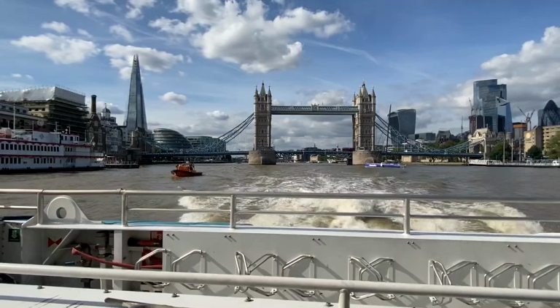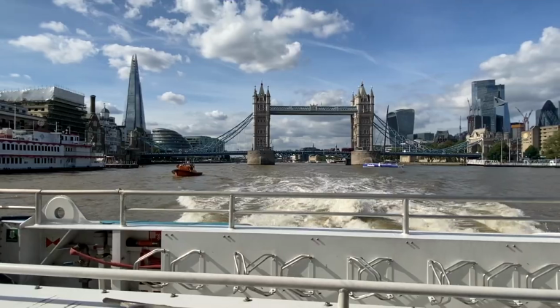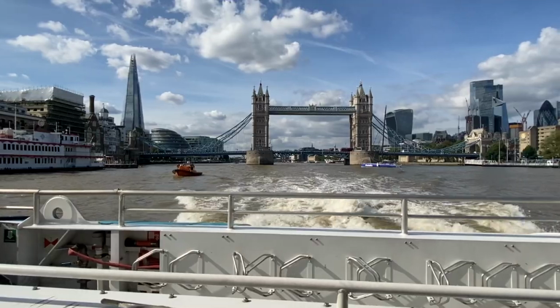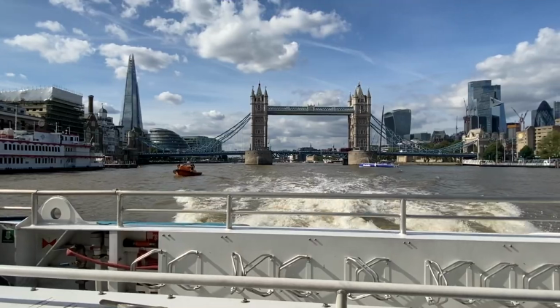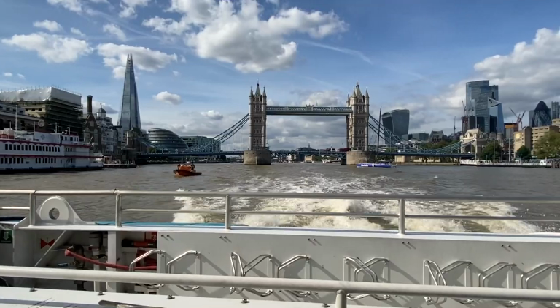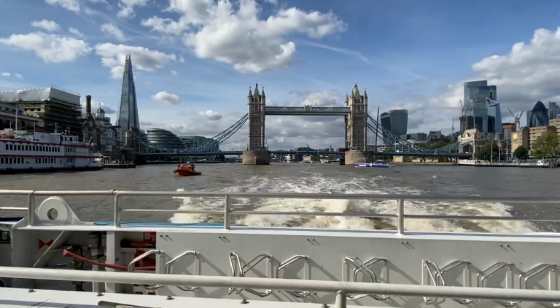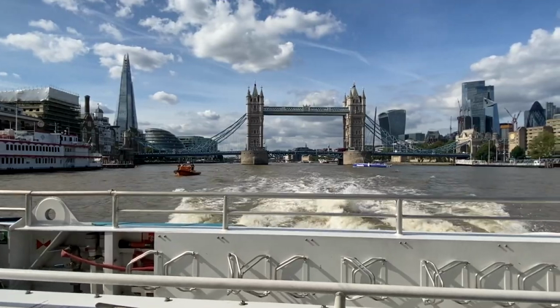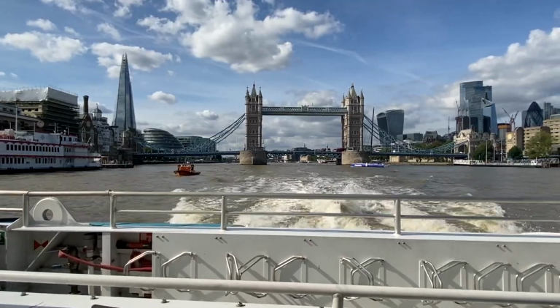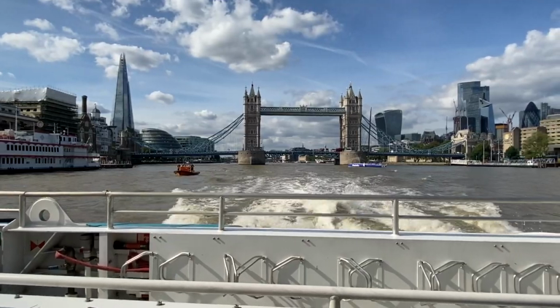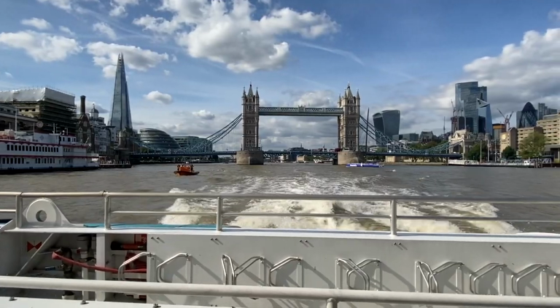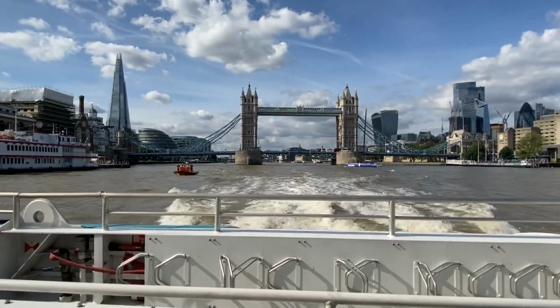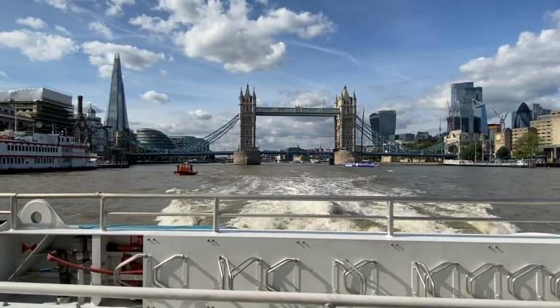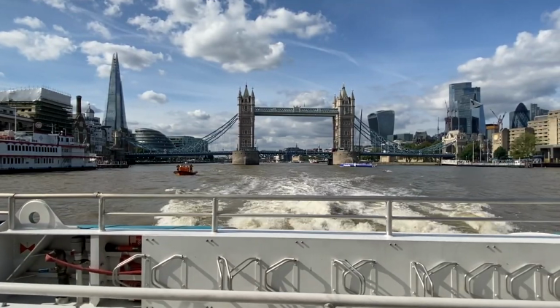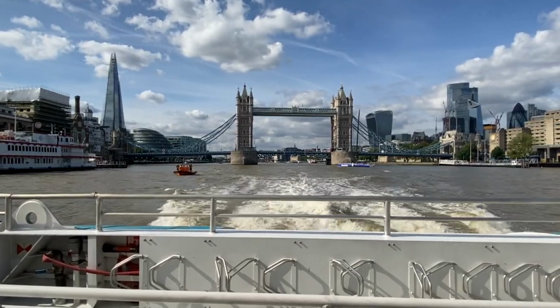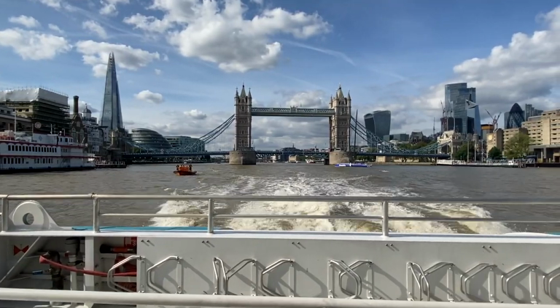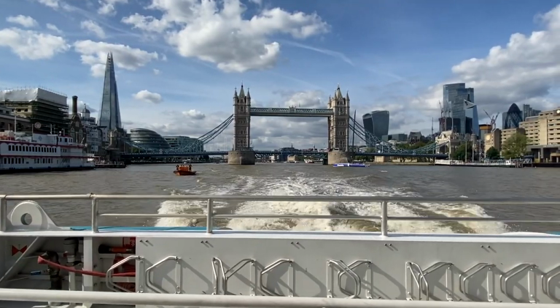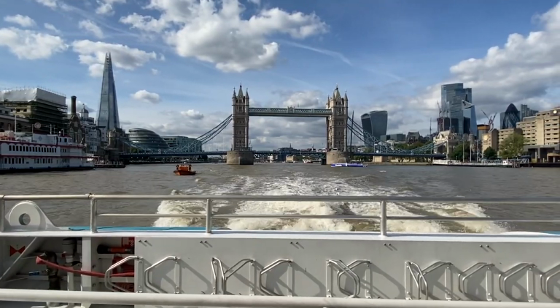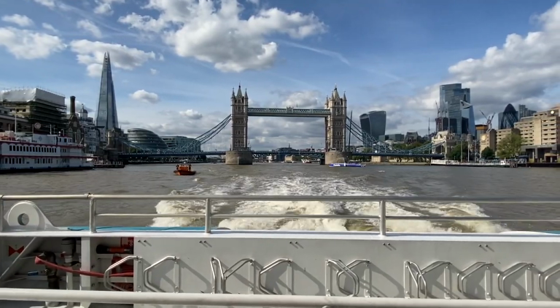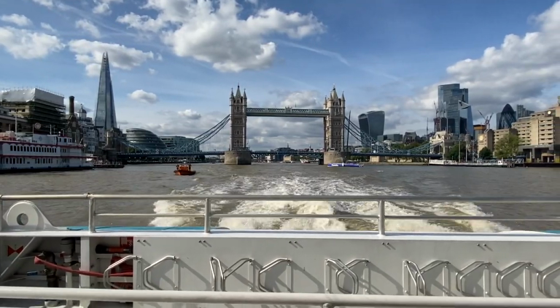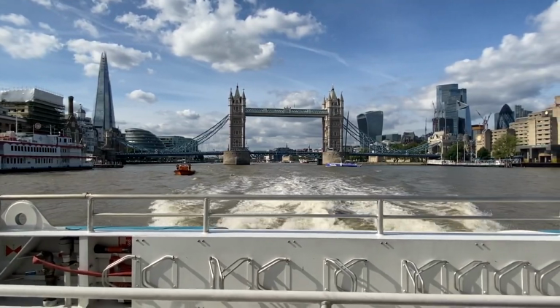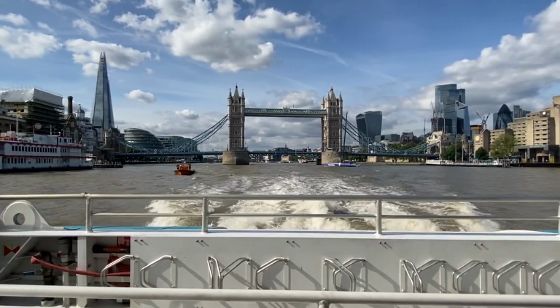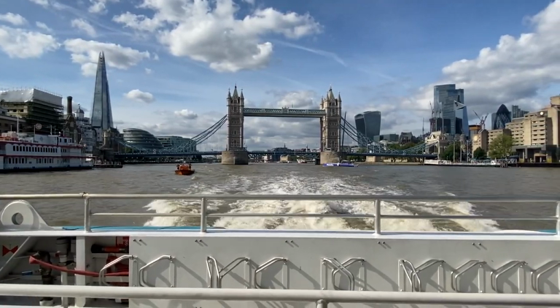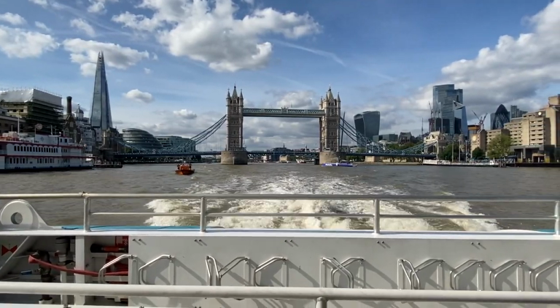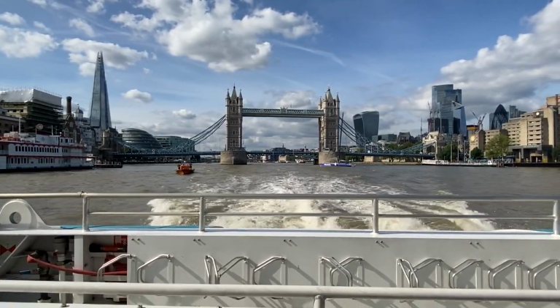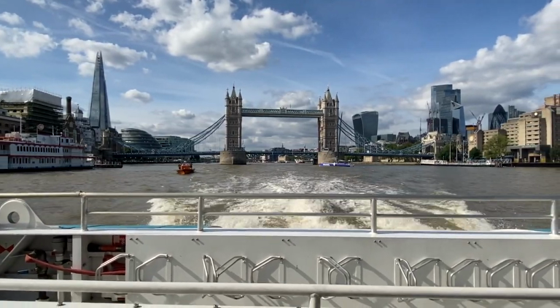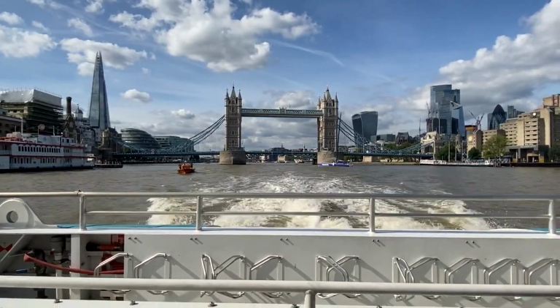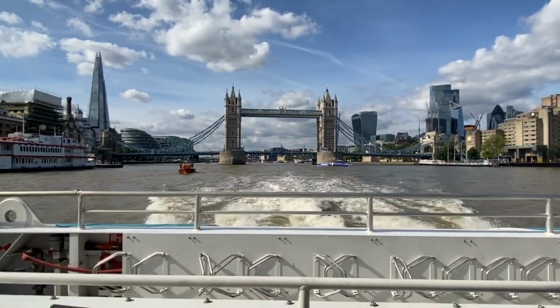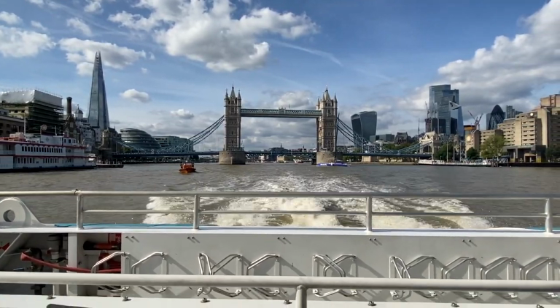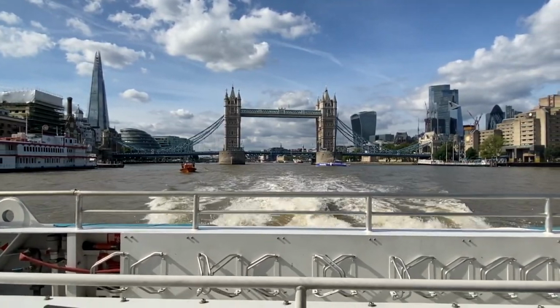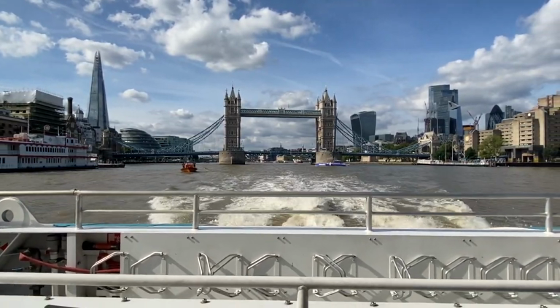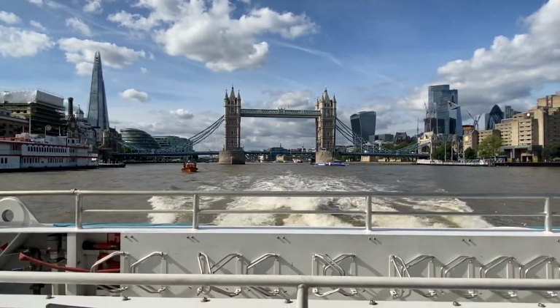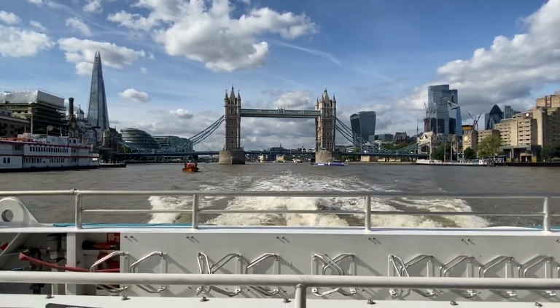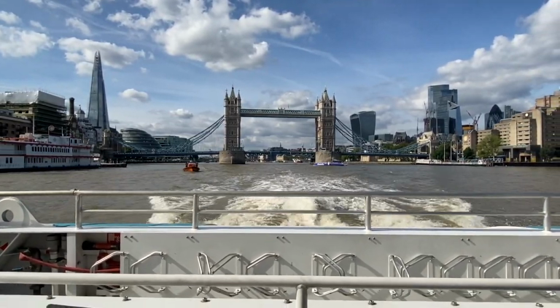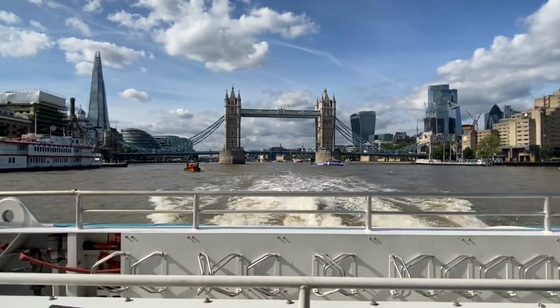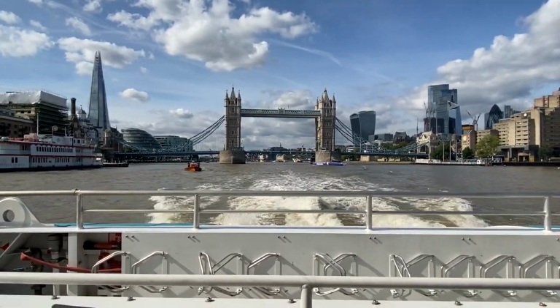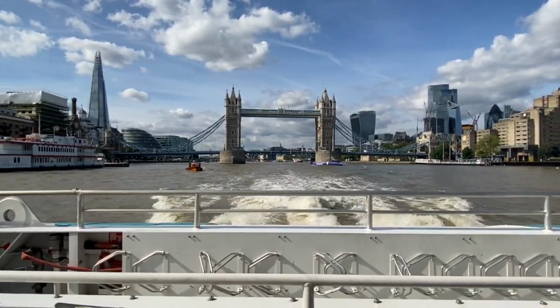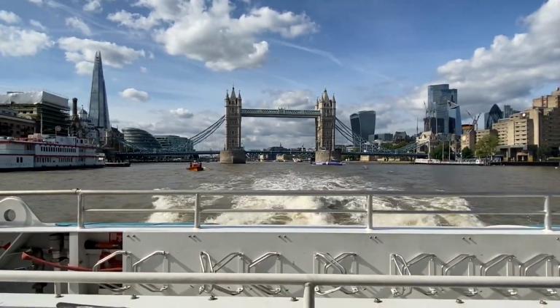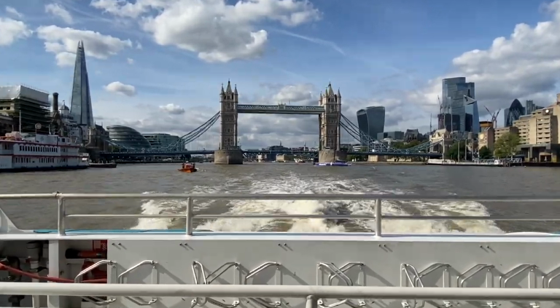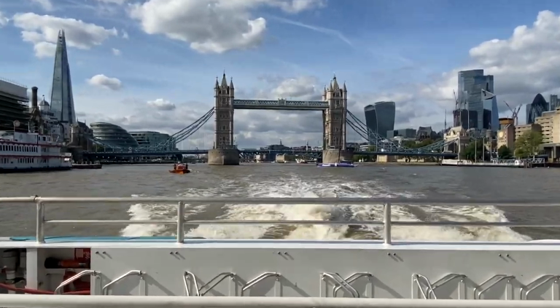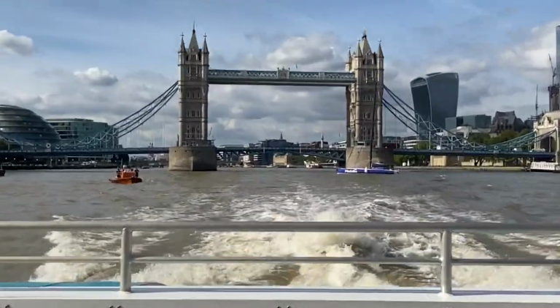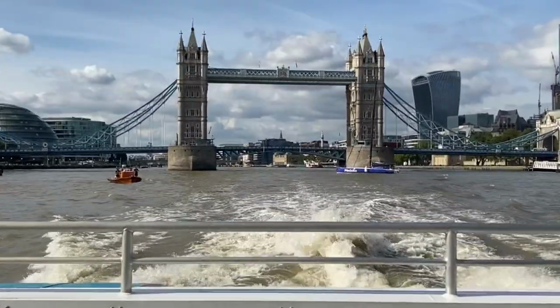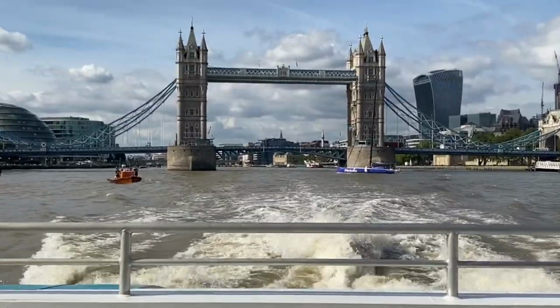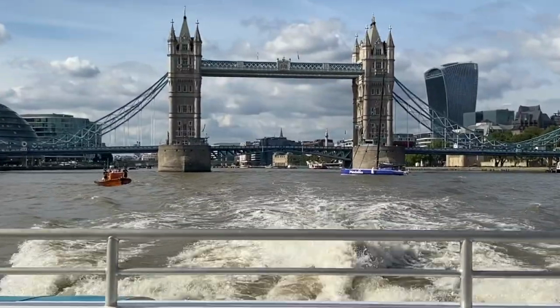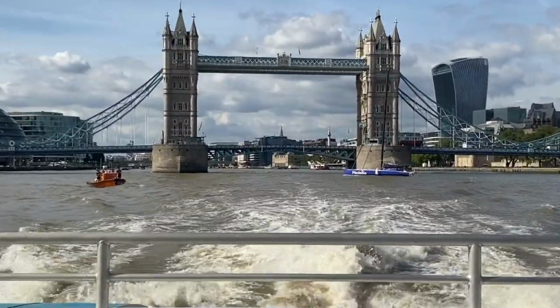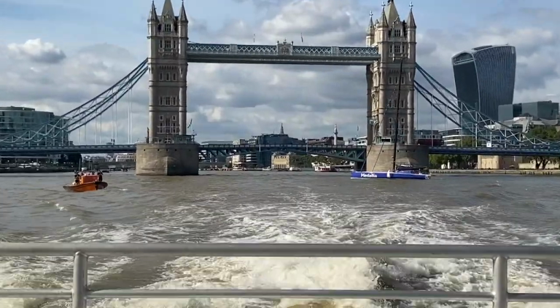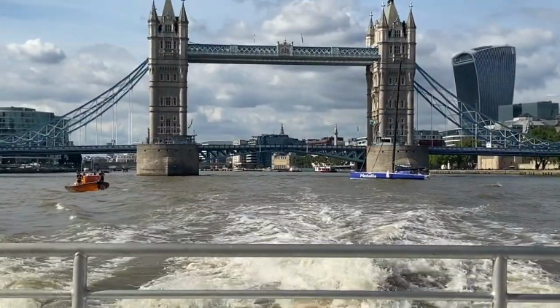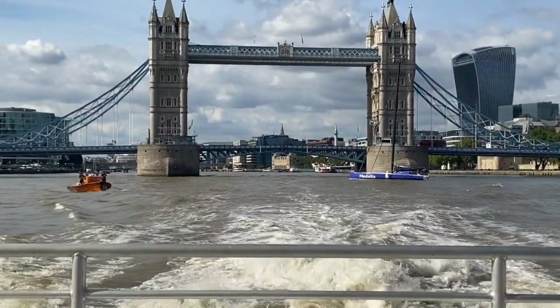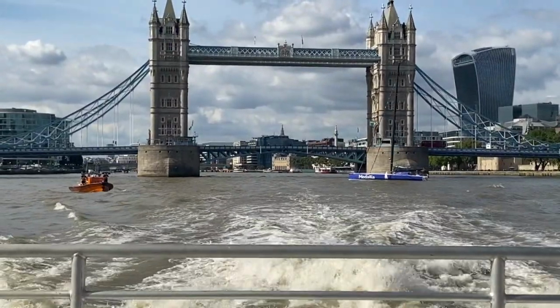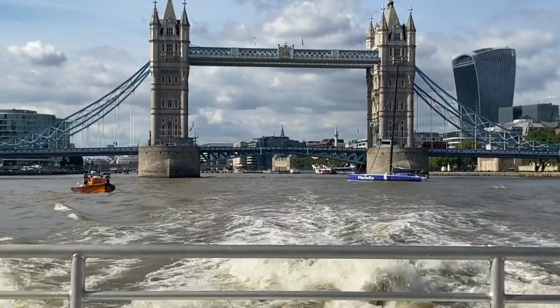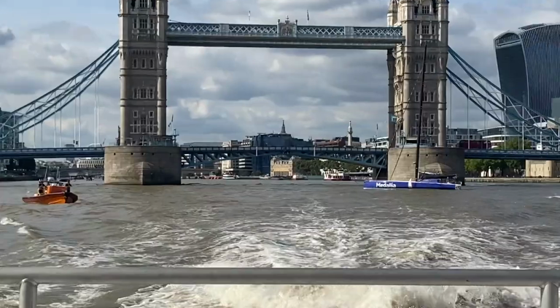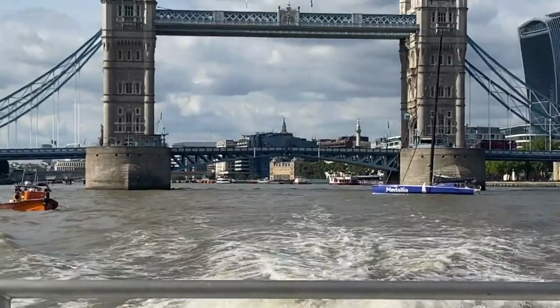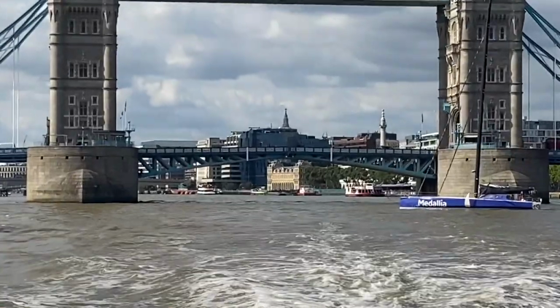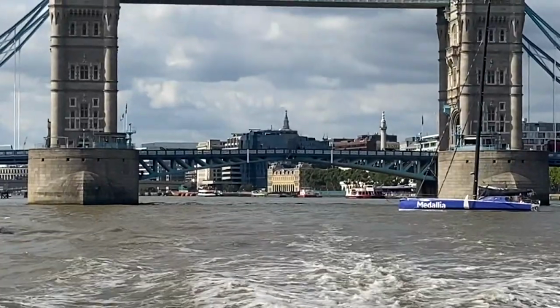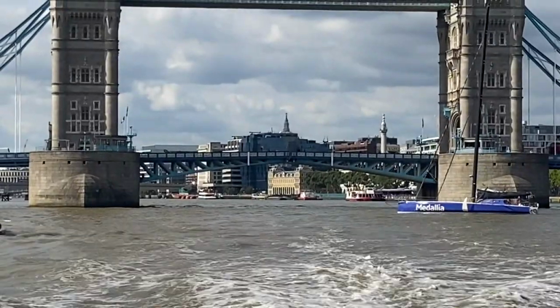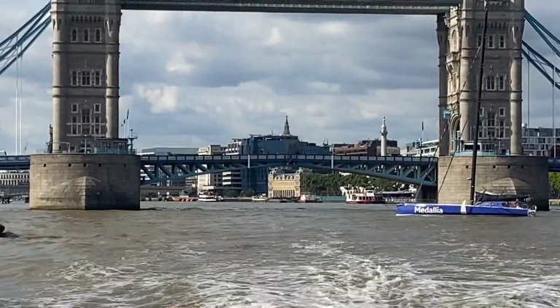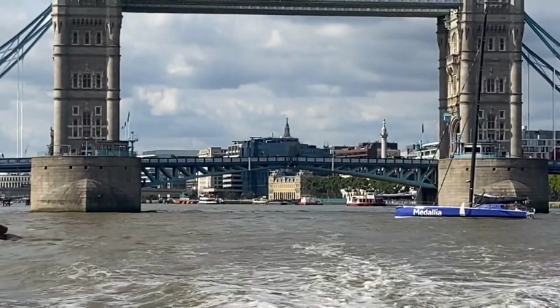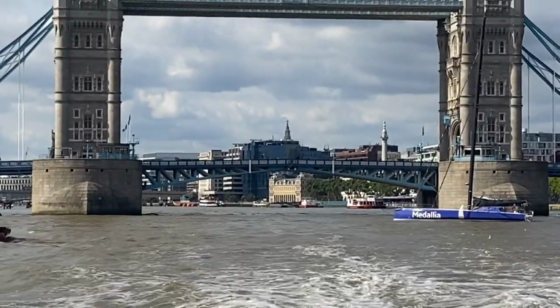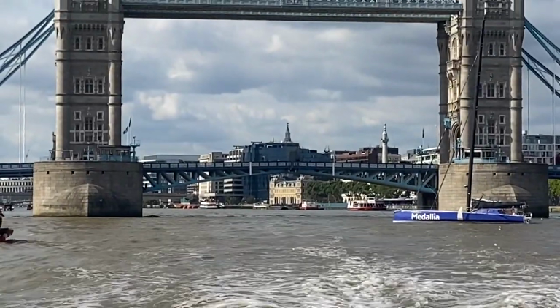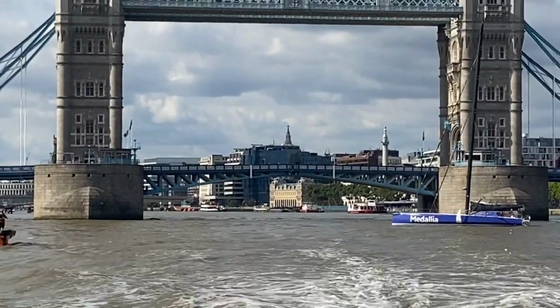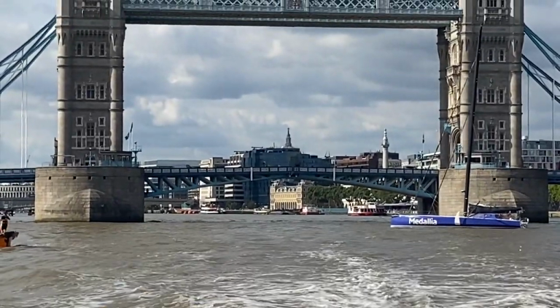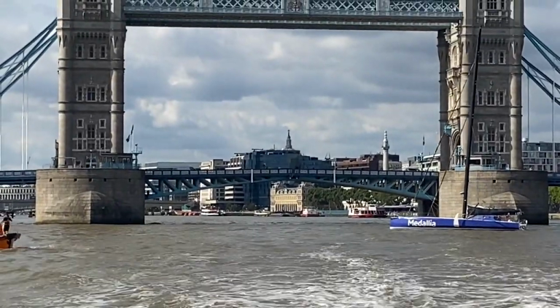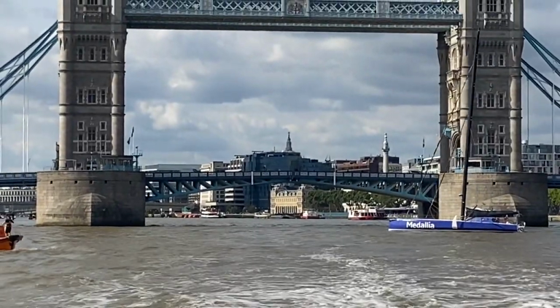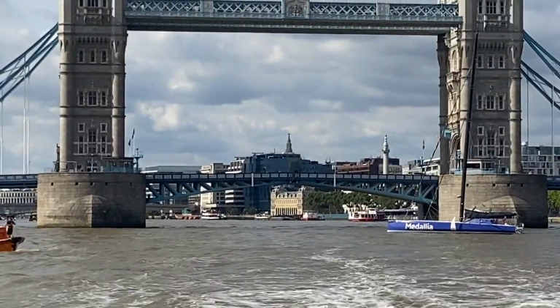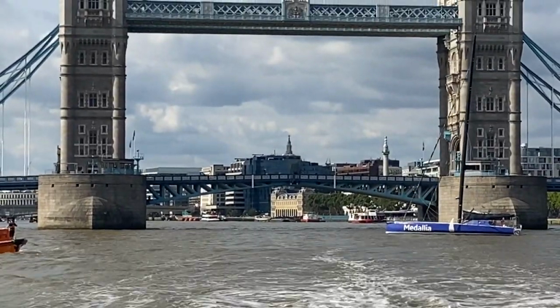Where is that boat going? It's going to head into the Tower Bridge. What's happening? Oh my God, I'm getting excited.